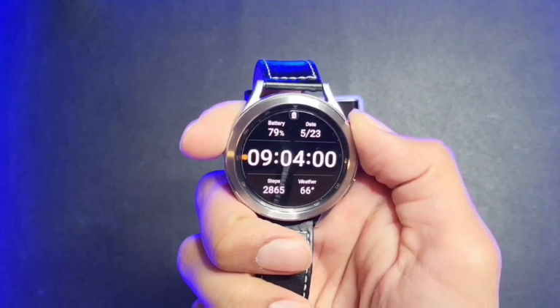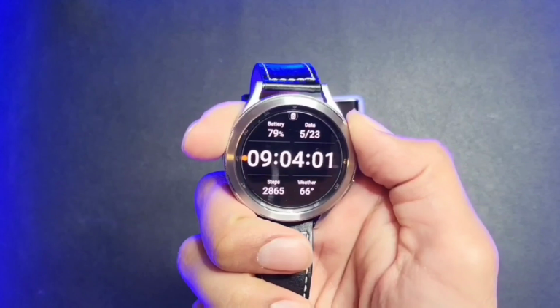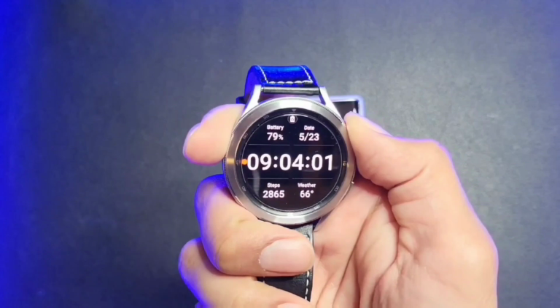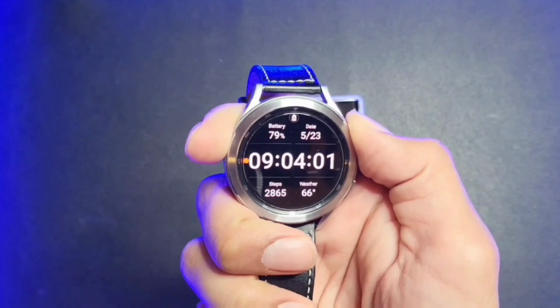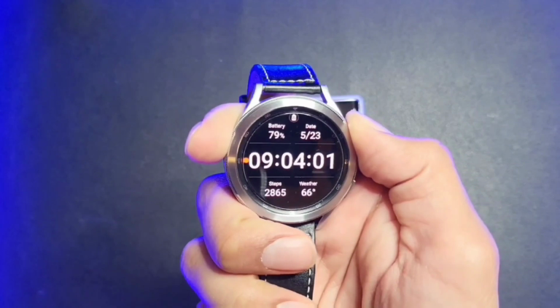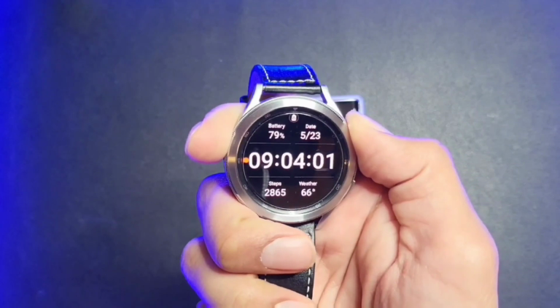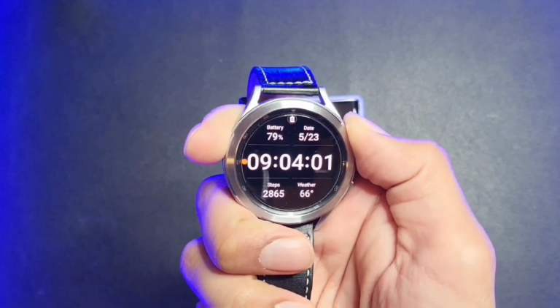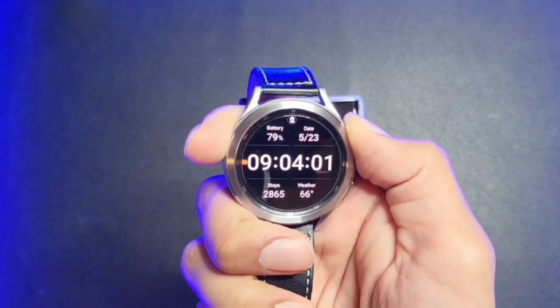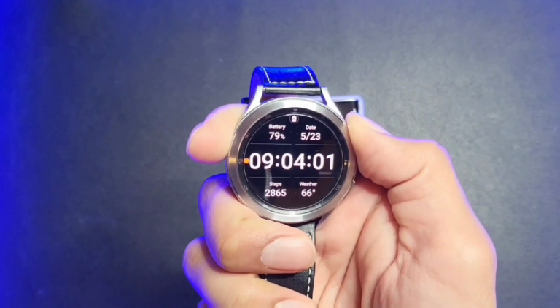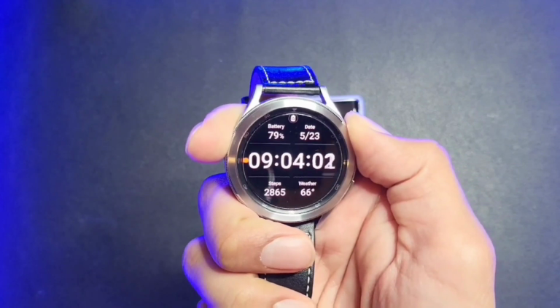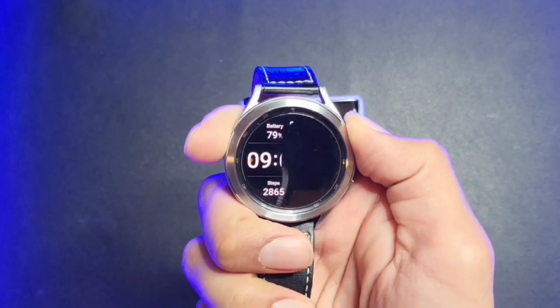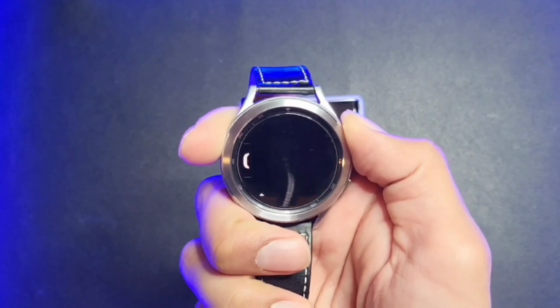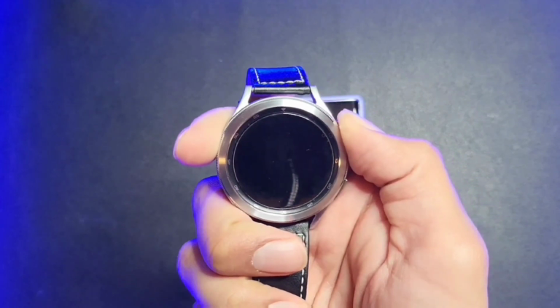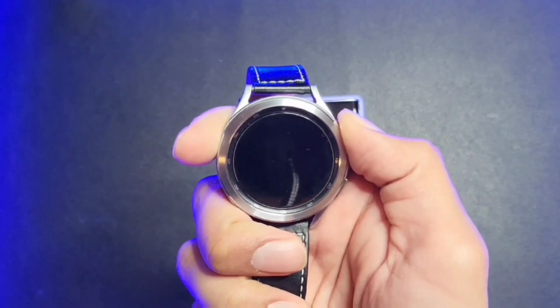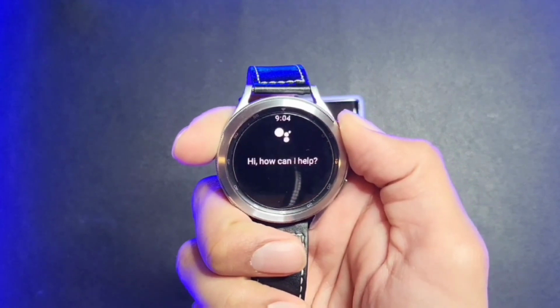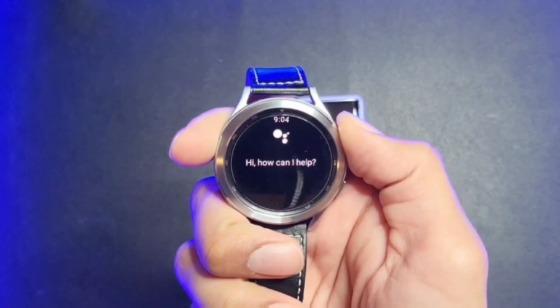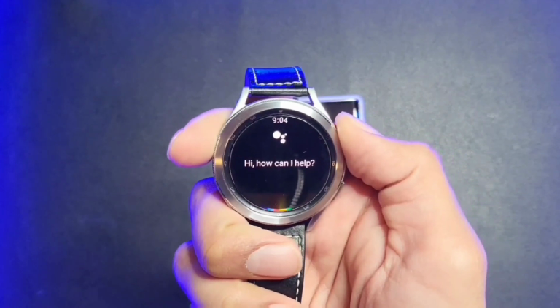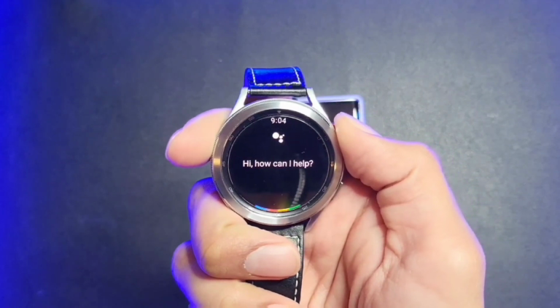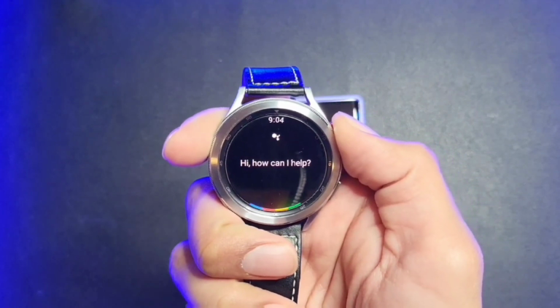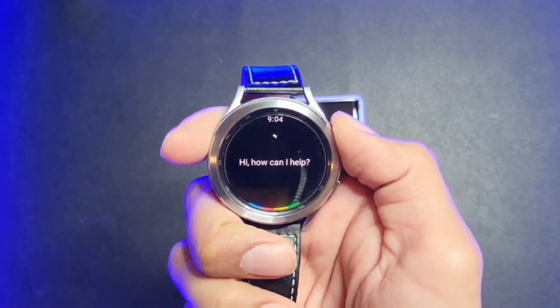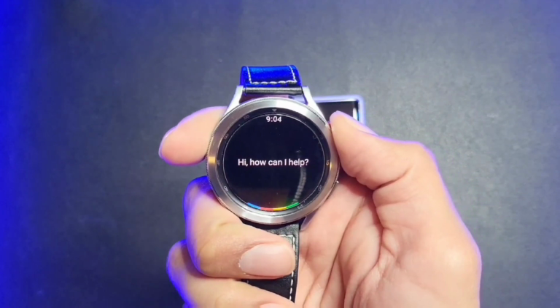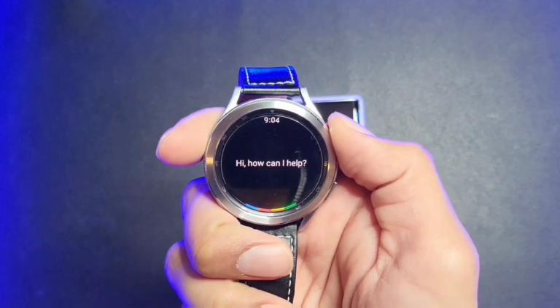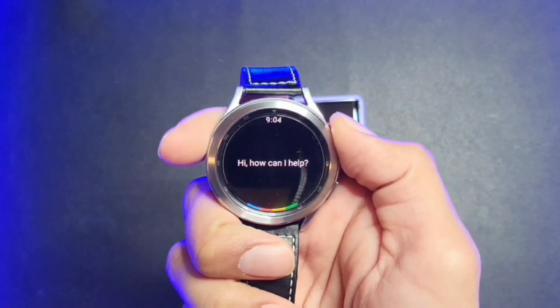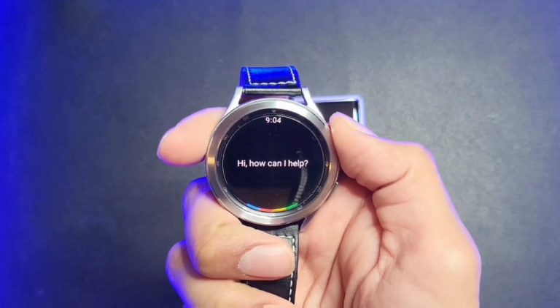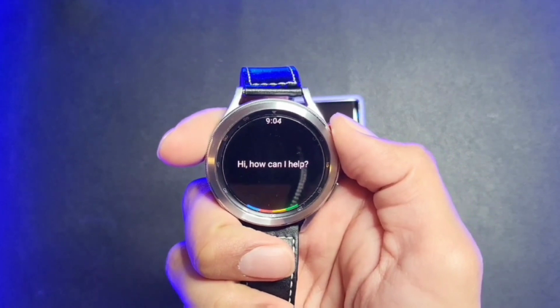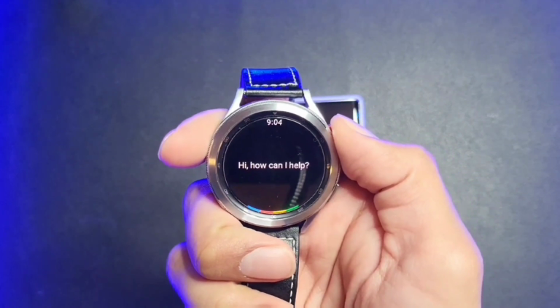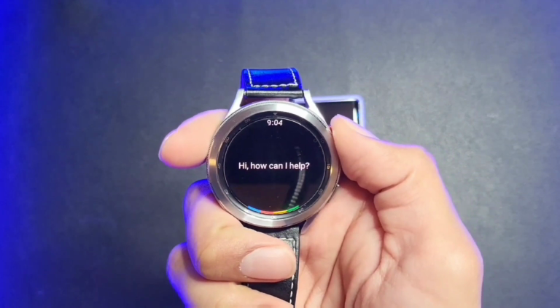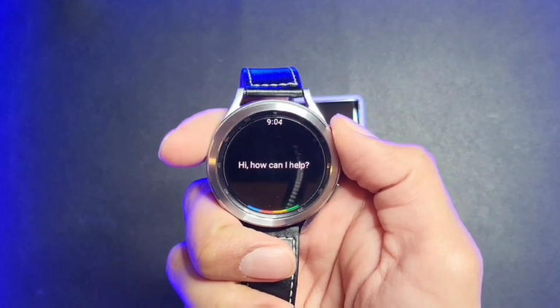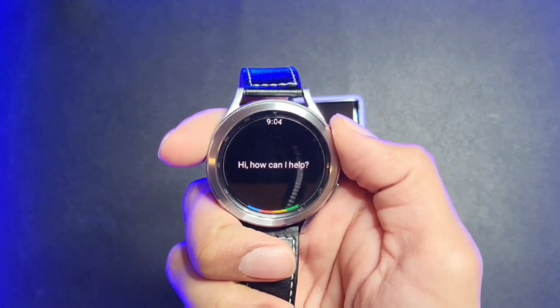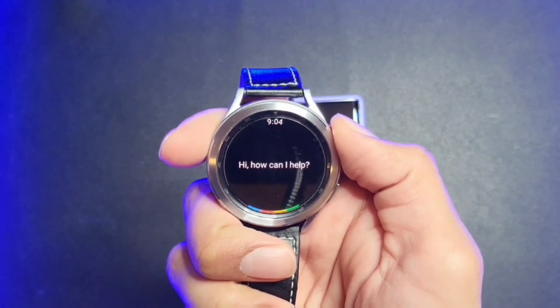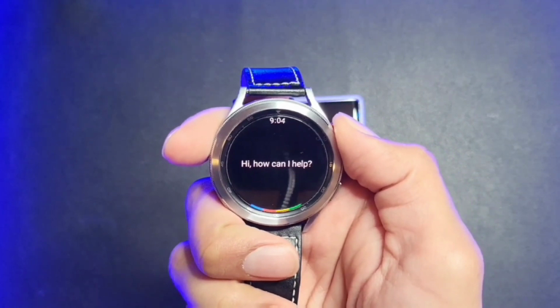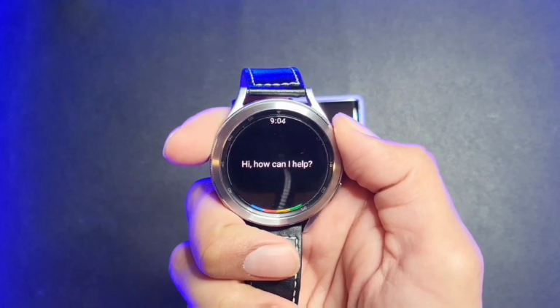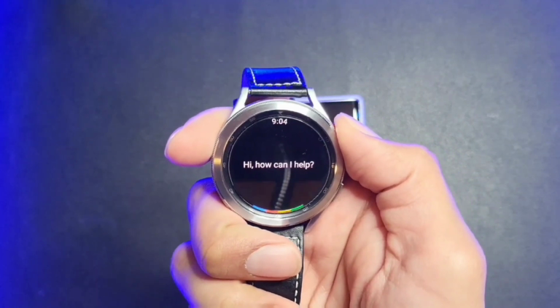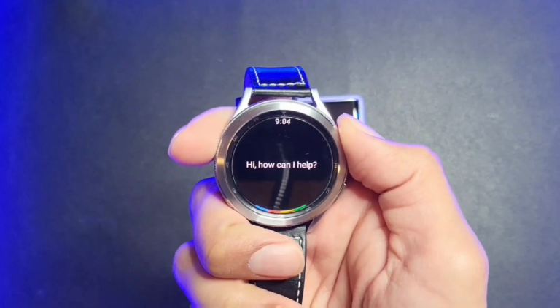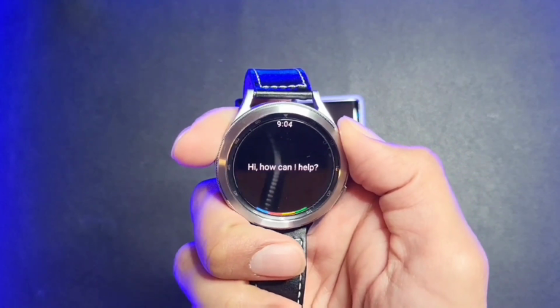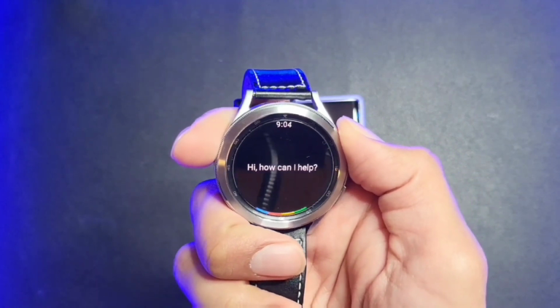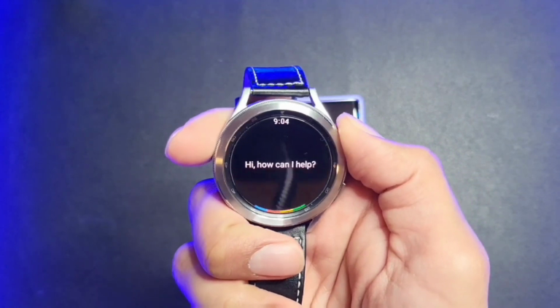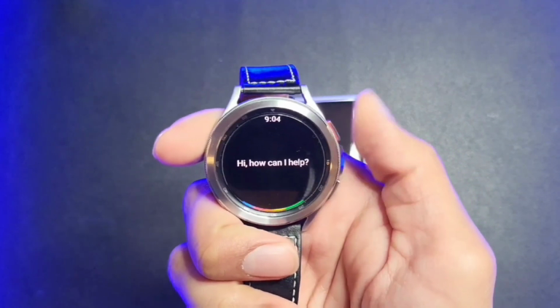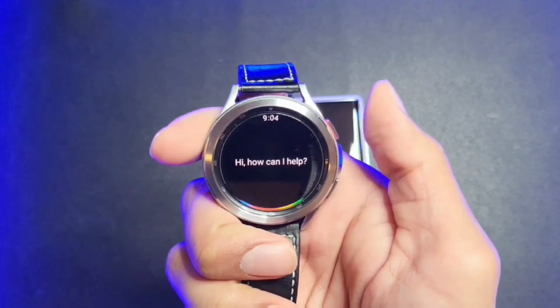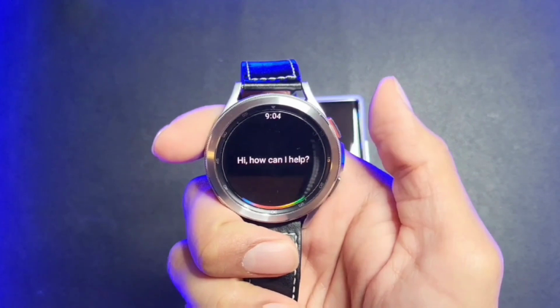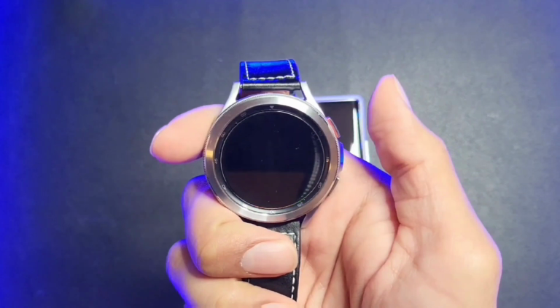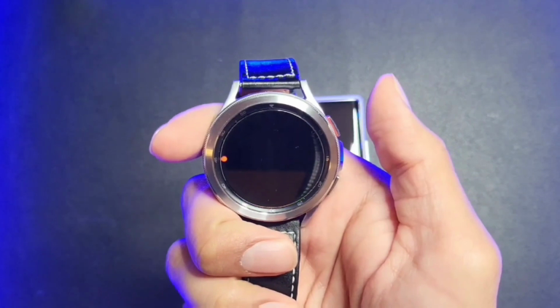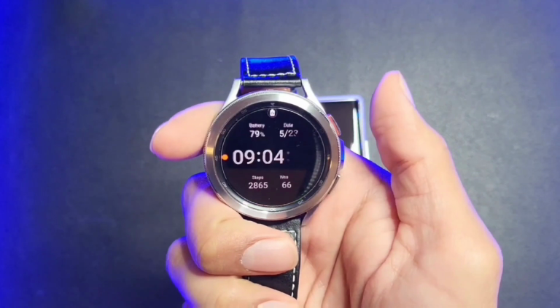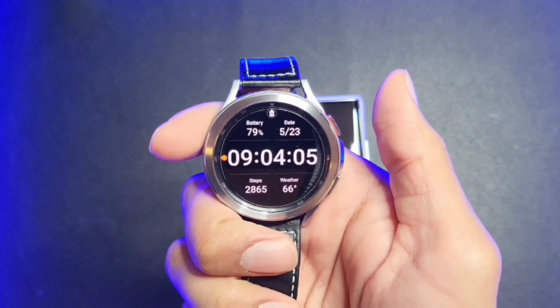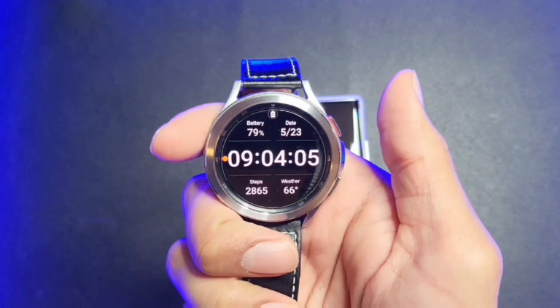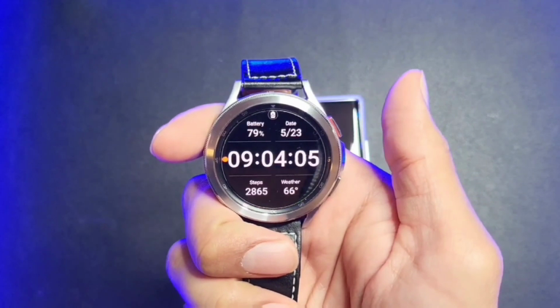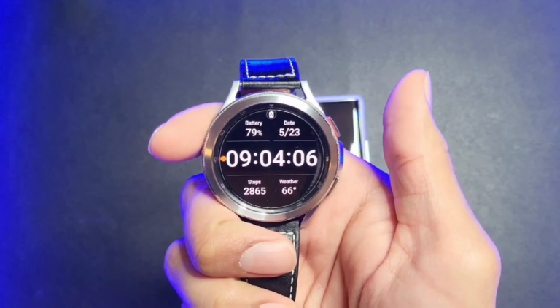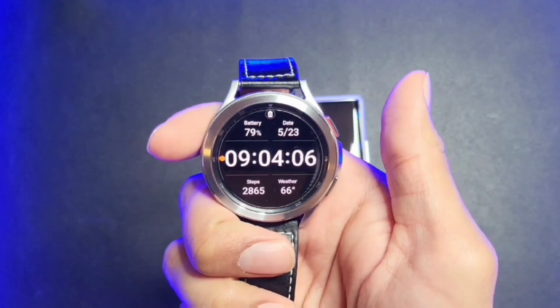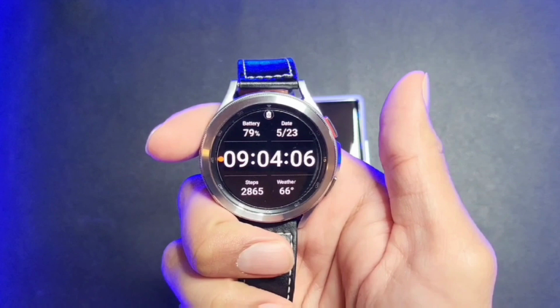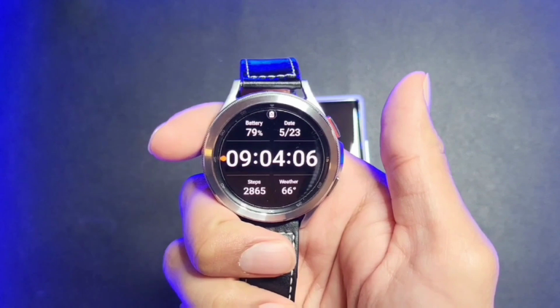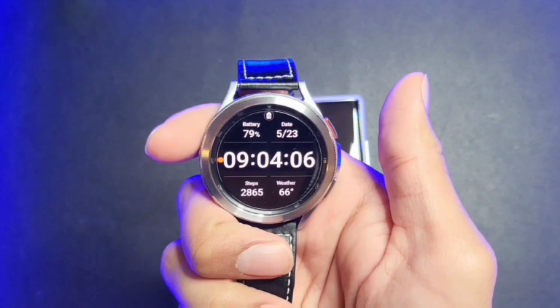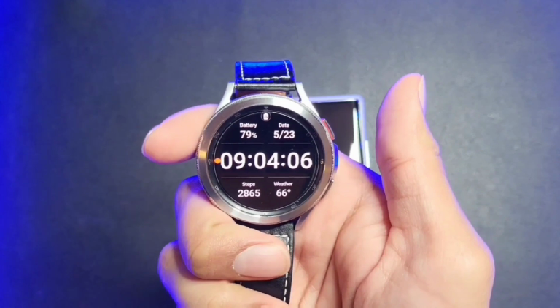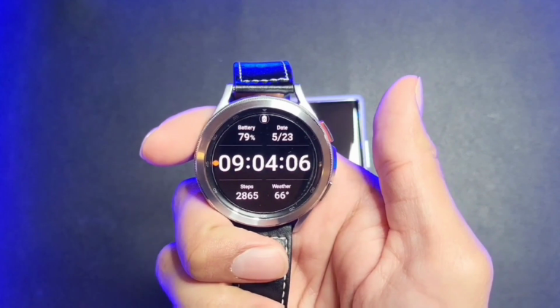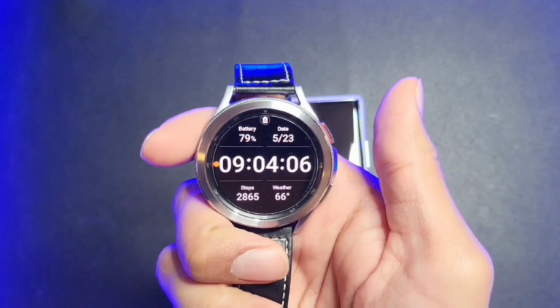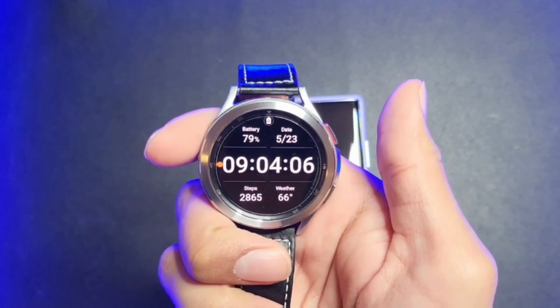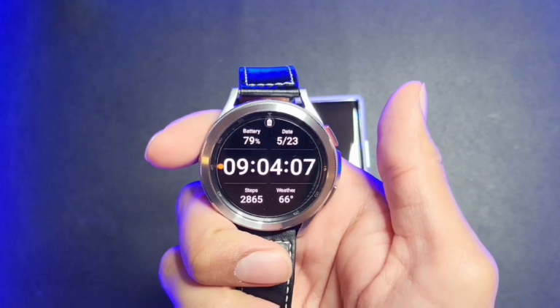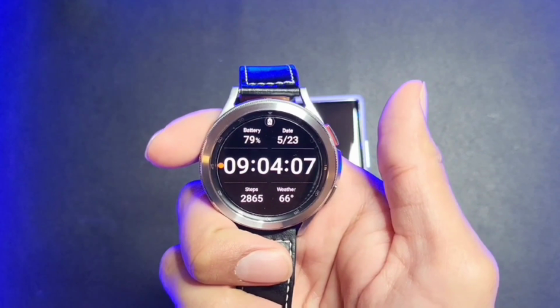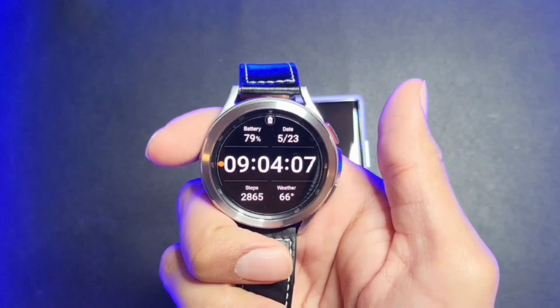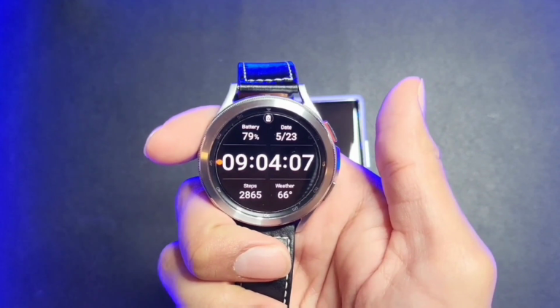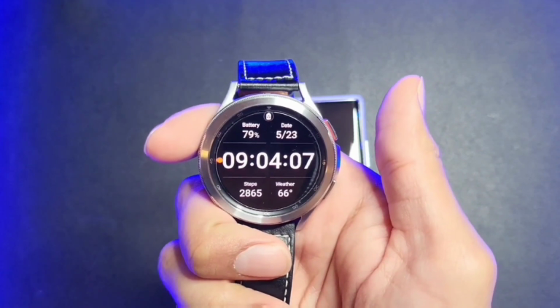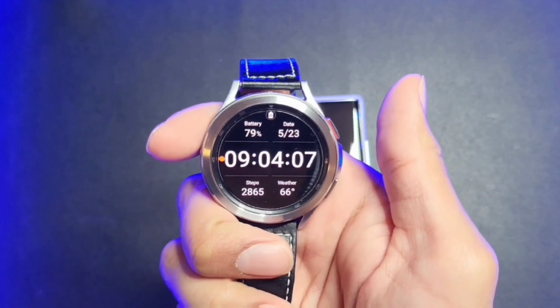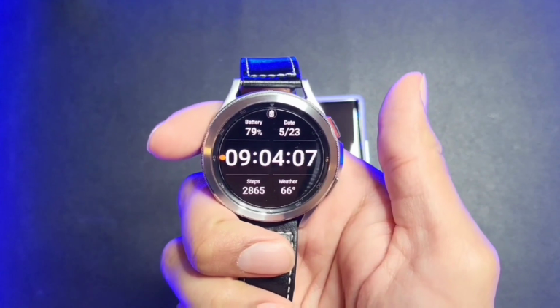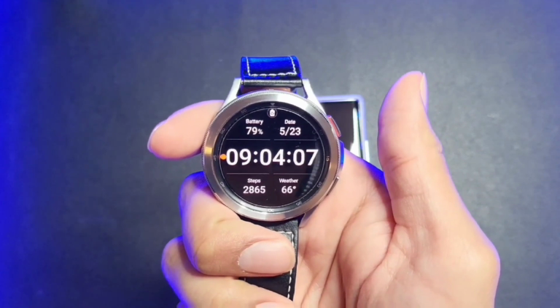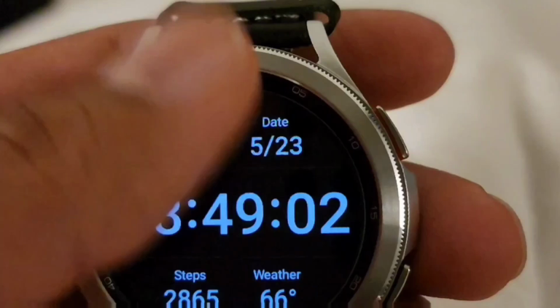Hey guys, it's Vin again from The Better Gentleman. Google Assistant is finally available on the Galaxy Watch 4, and I'm going to show you guys how to get it.